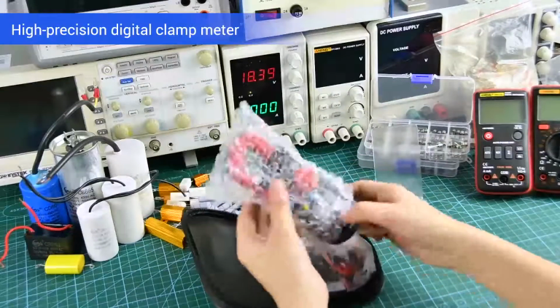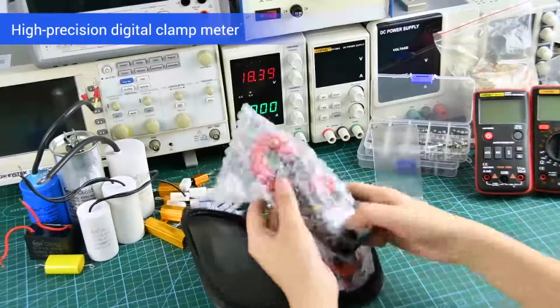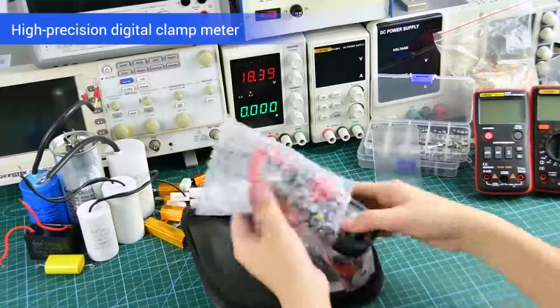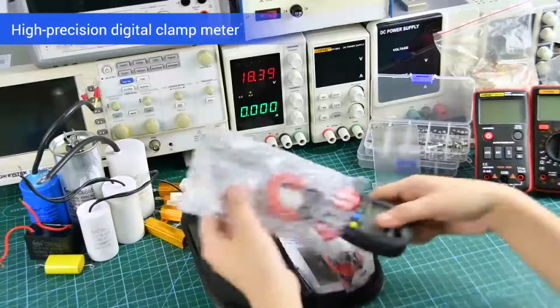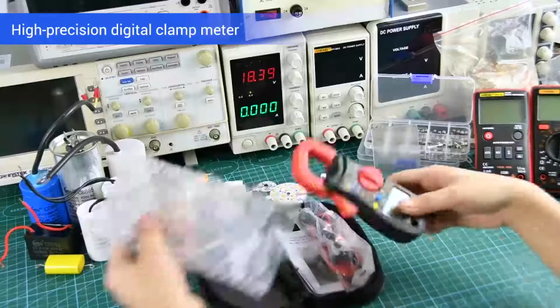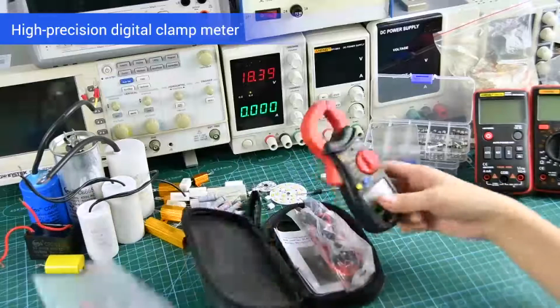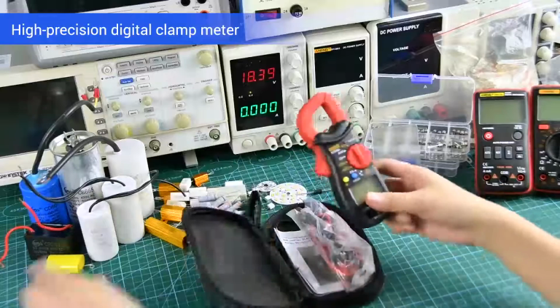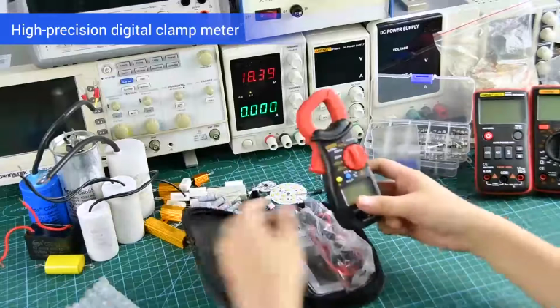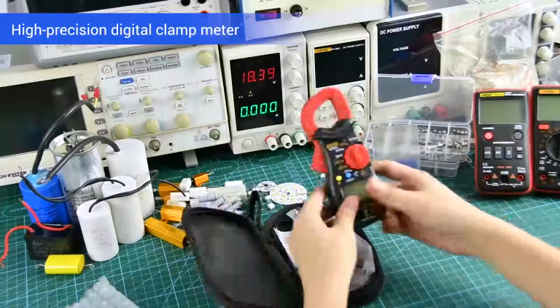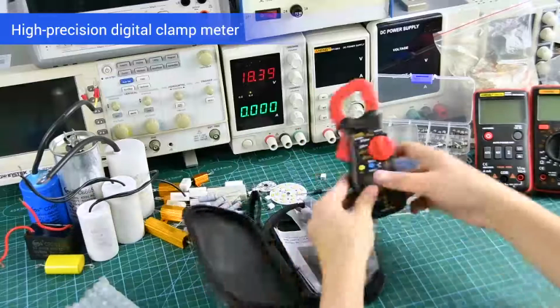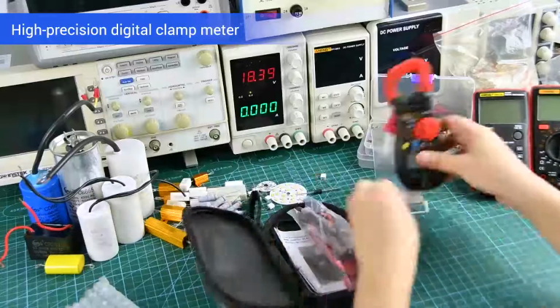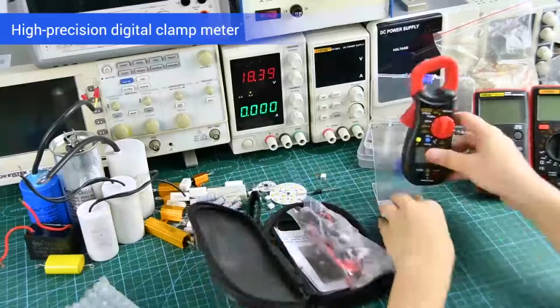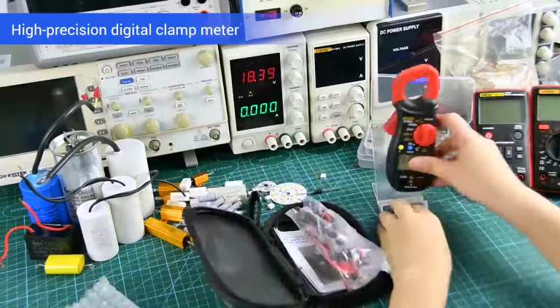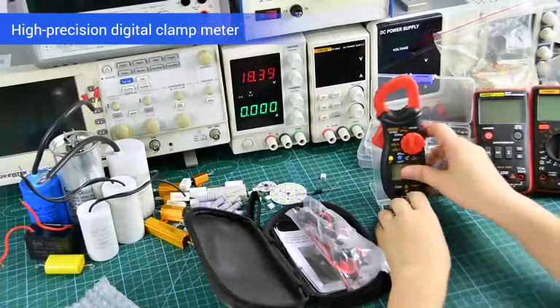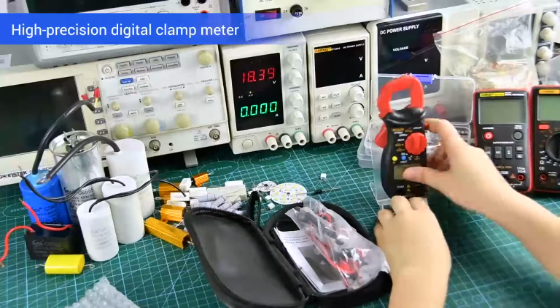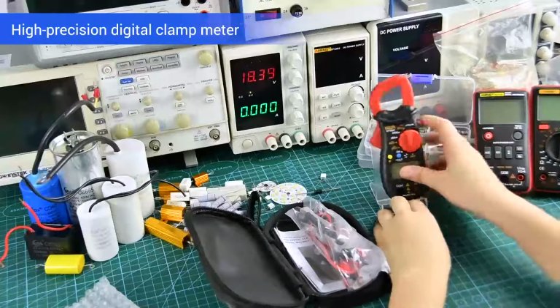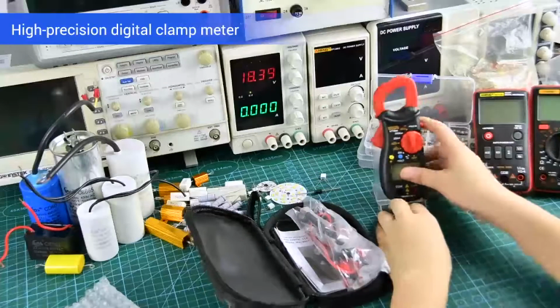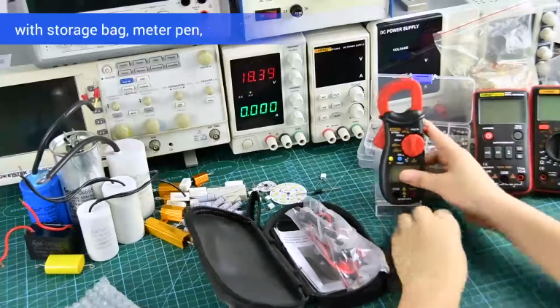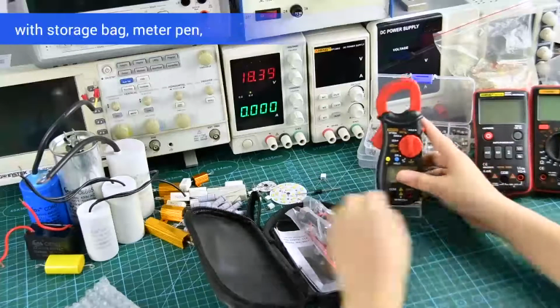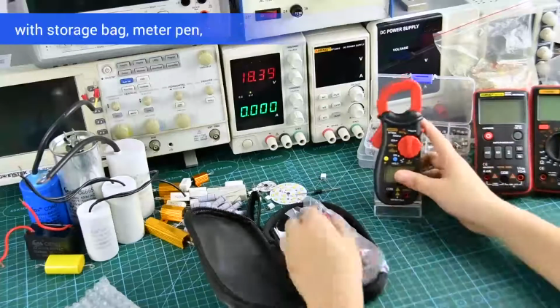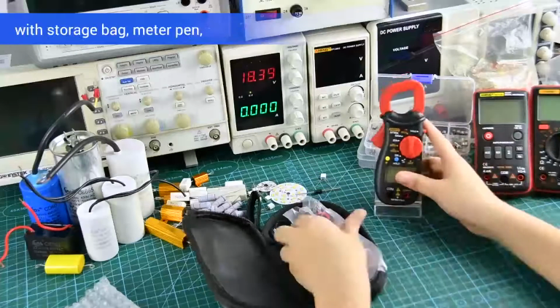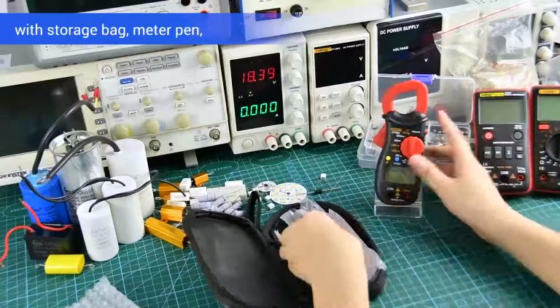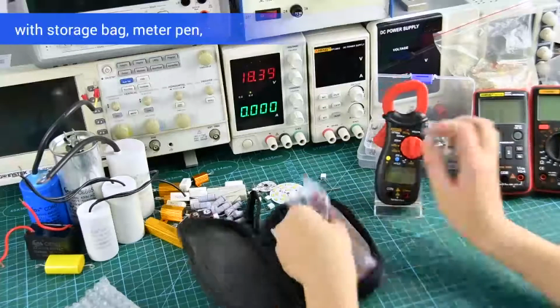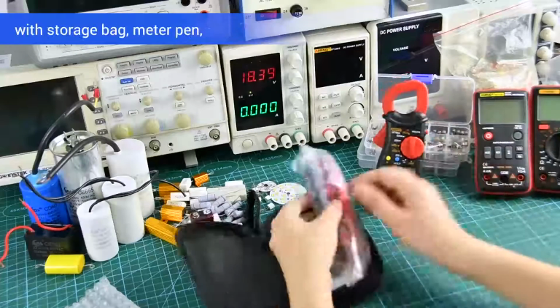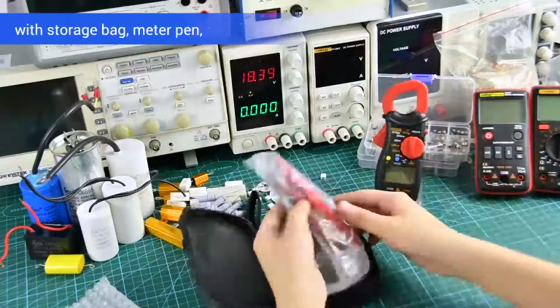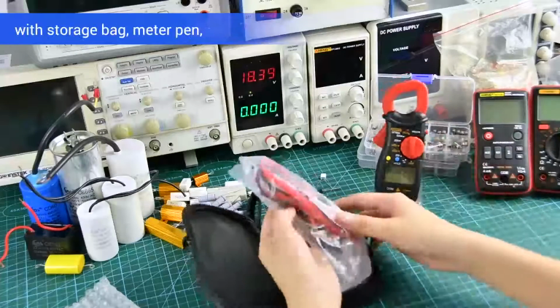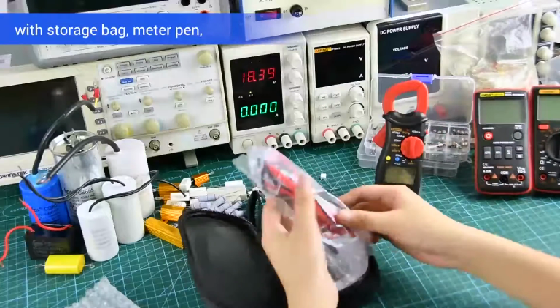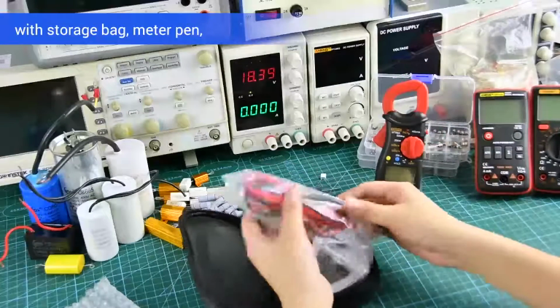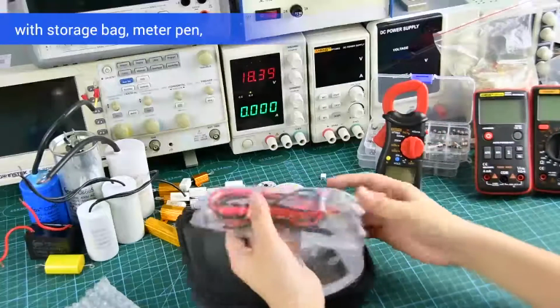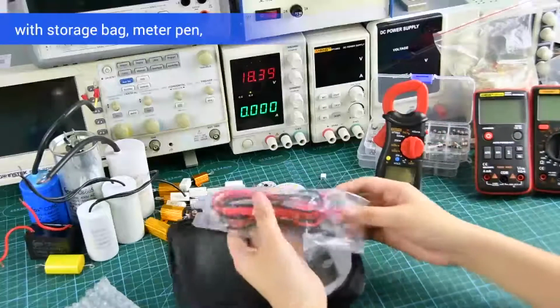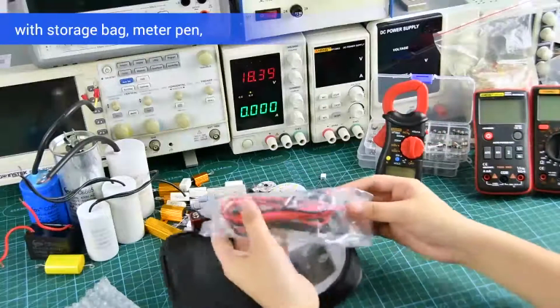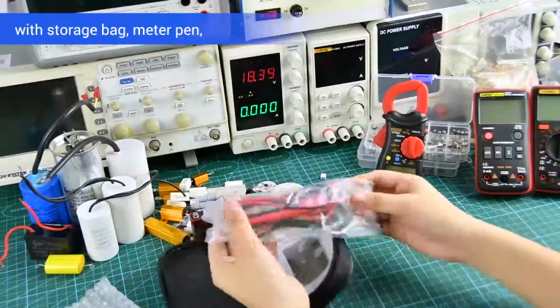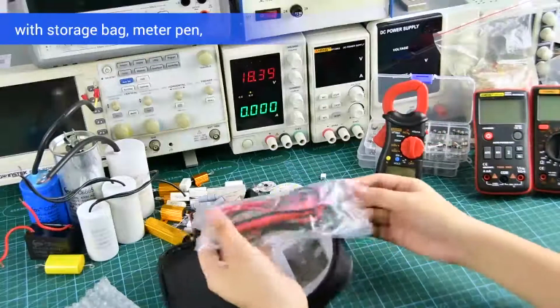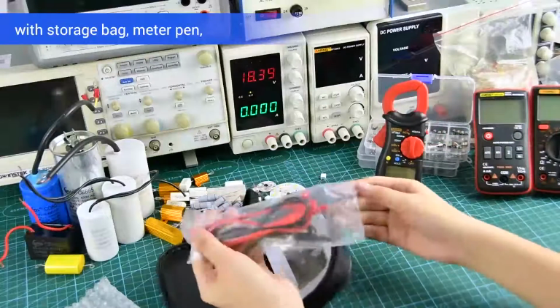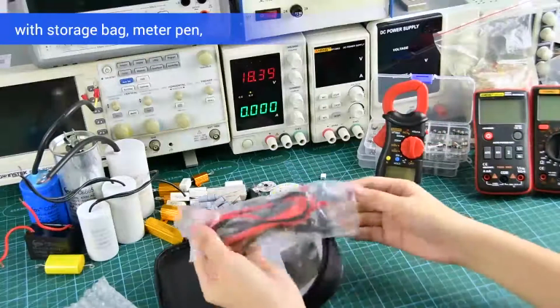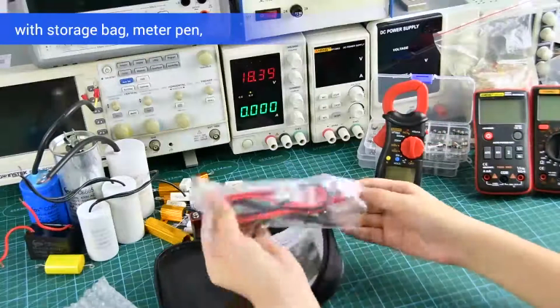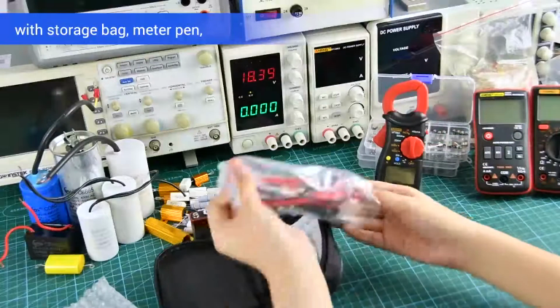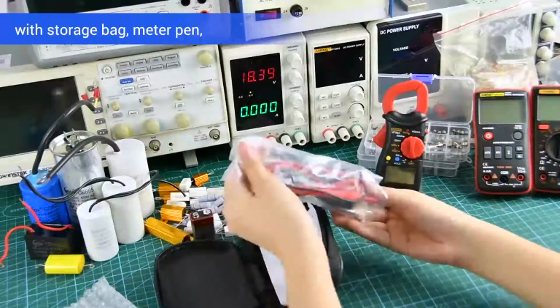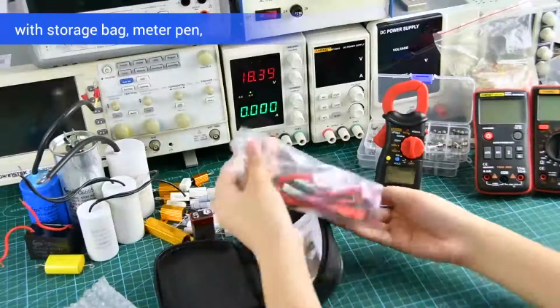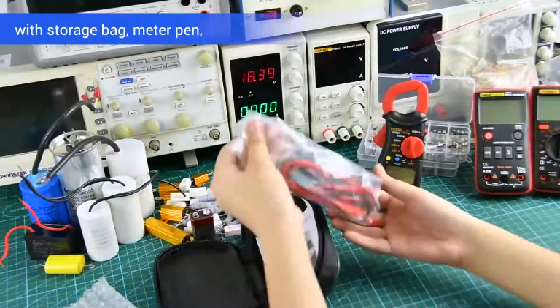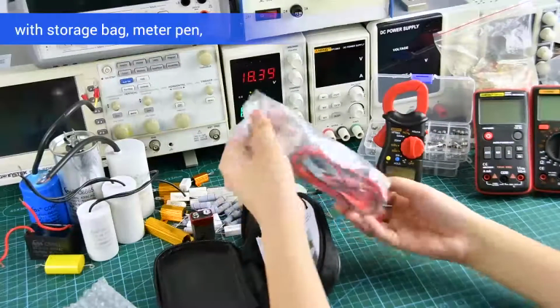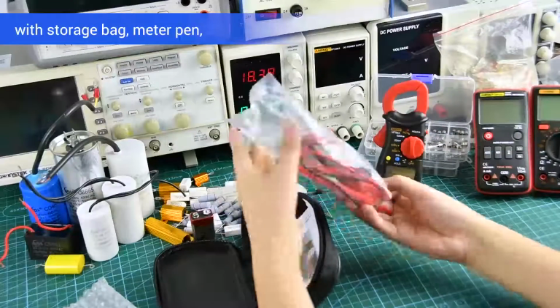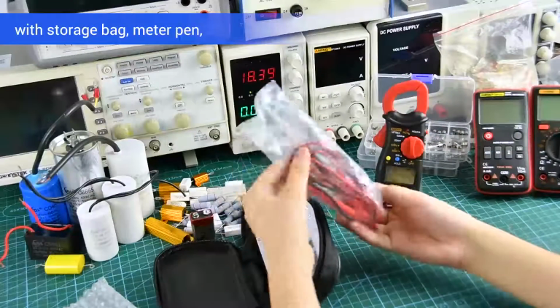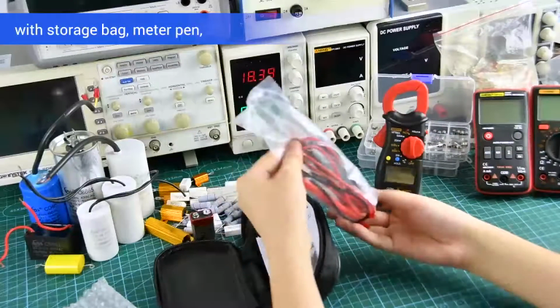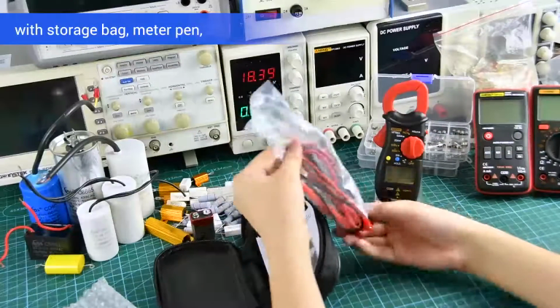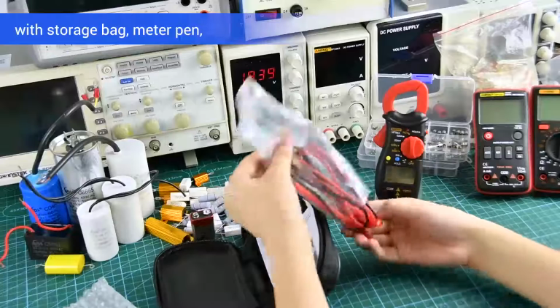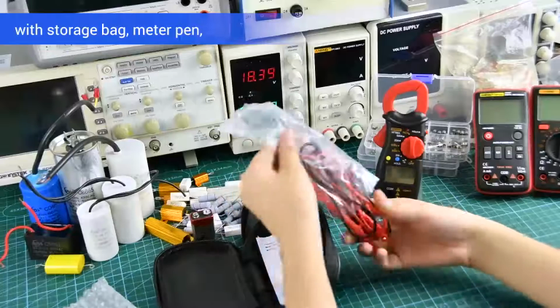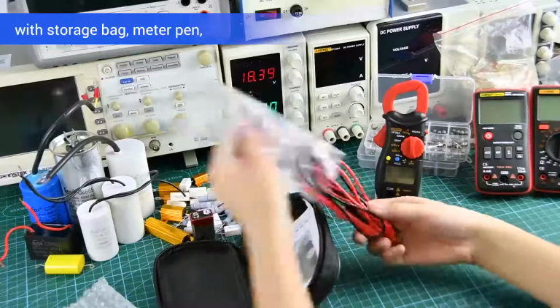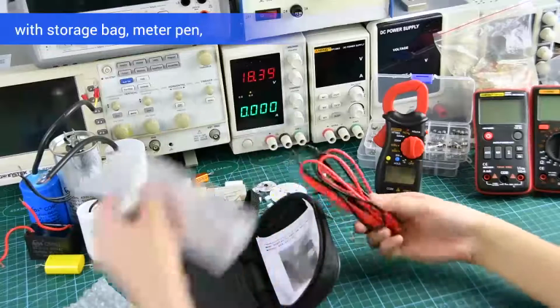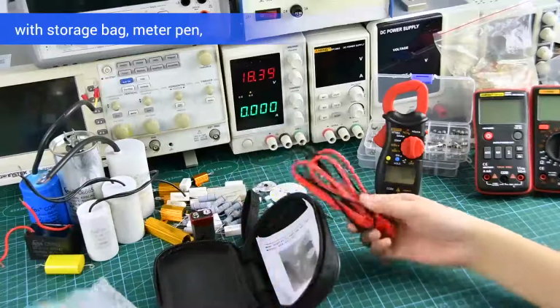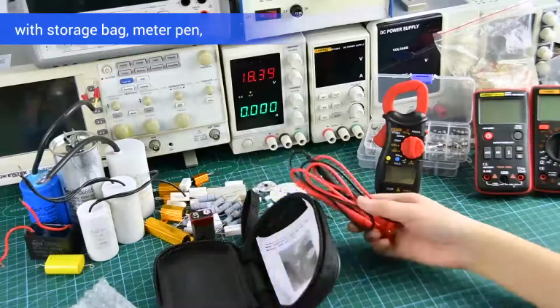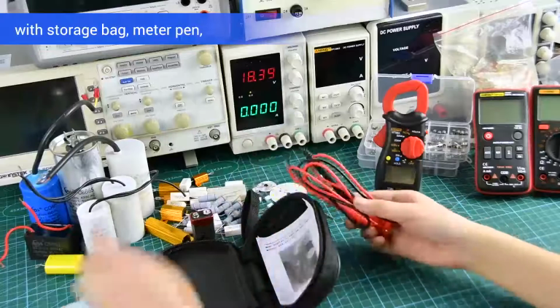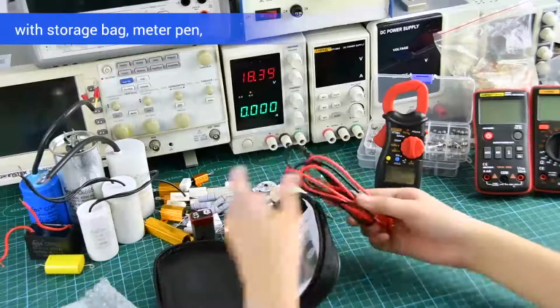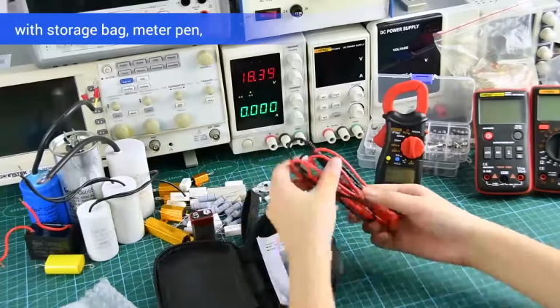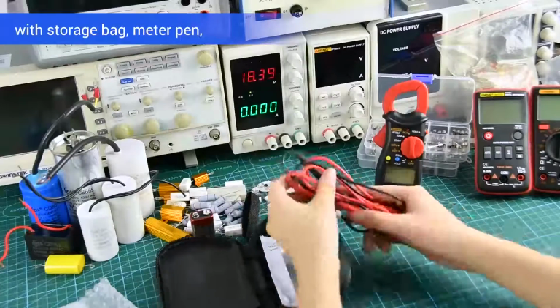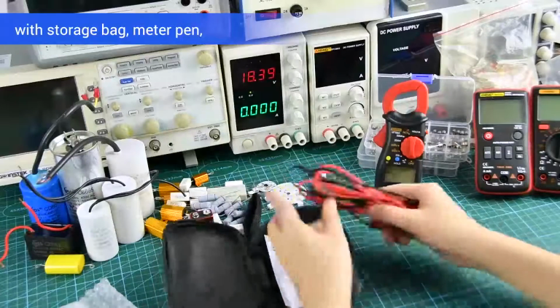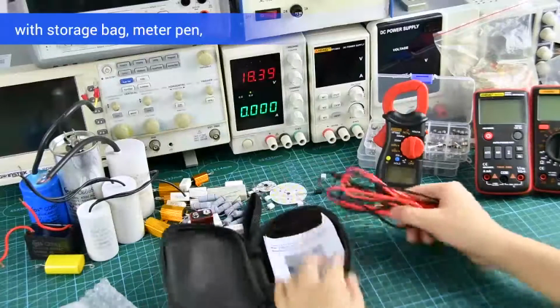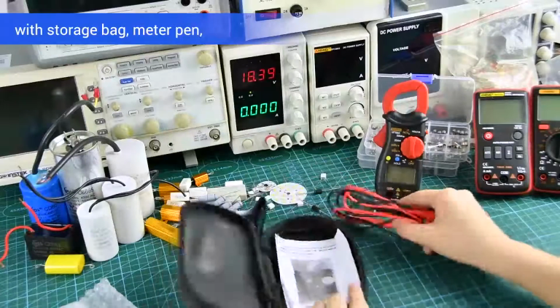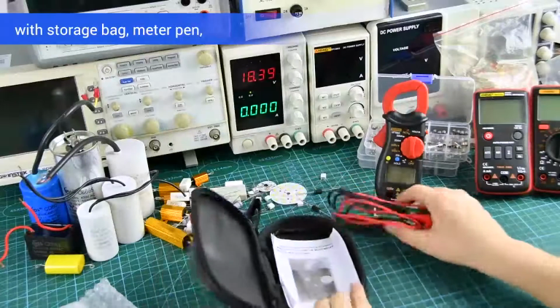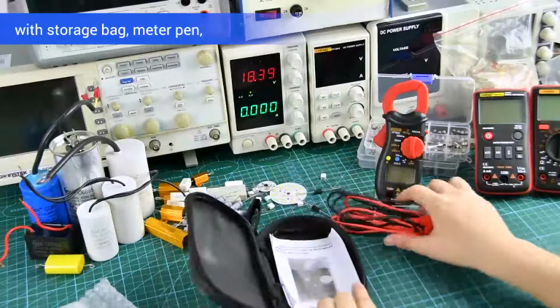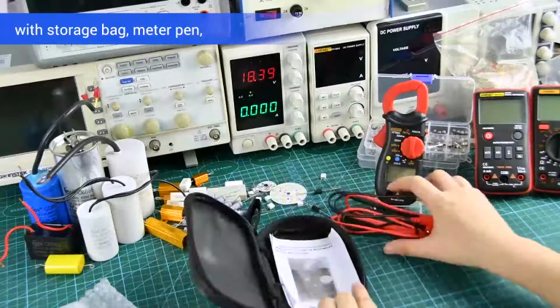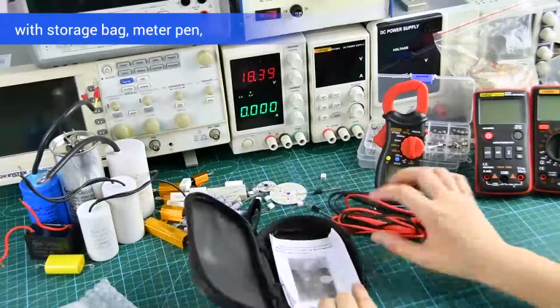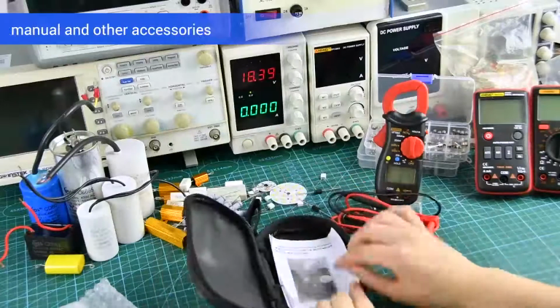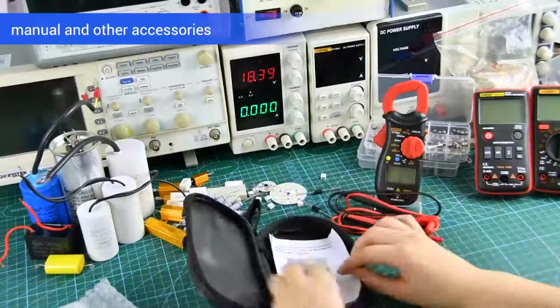High precision digital clamp meter with a storage bag, meter pad, manual, and other accessories.